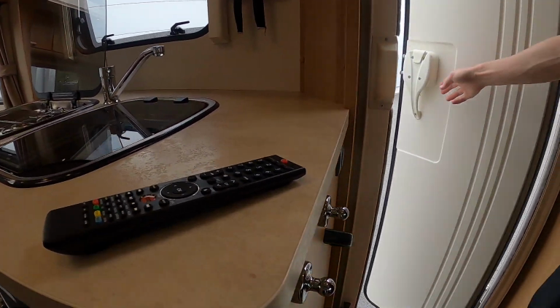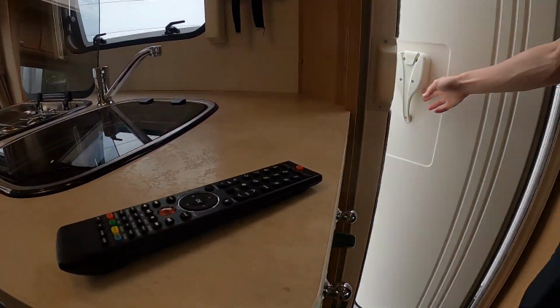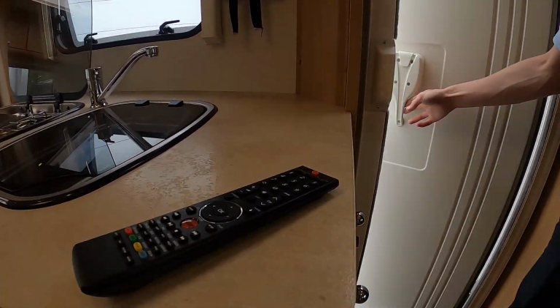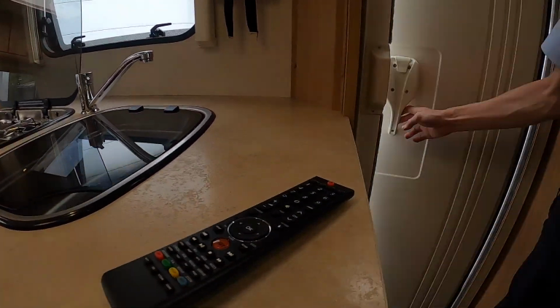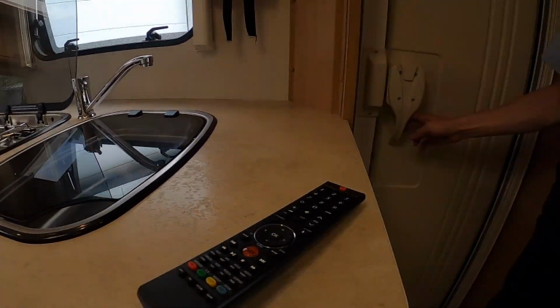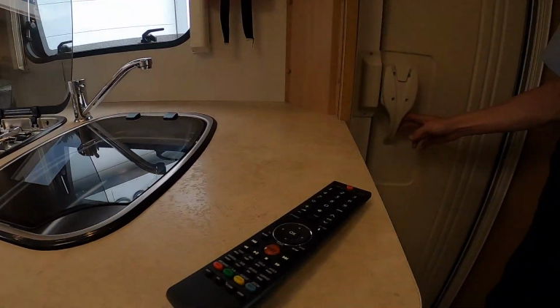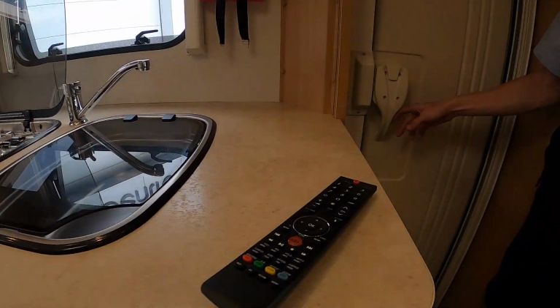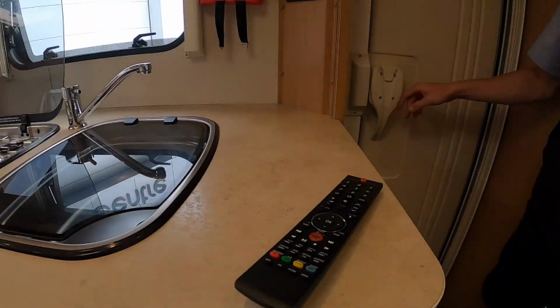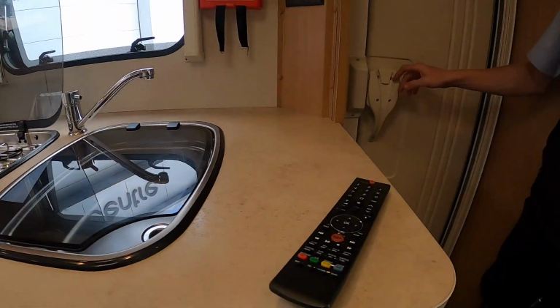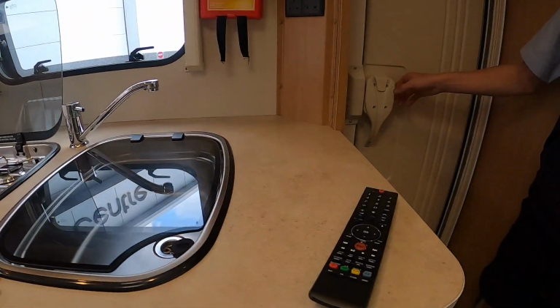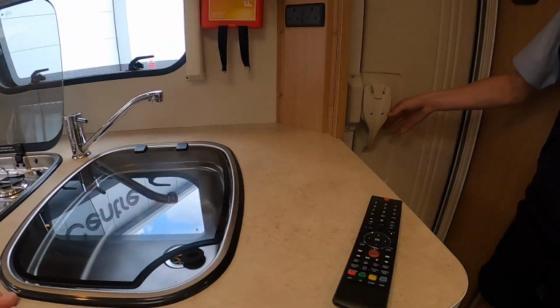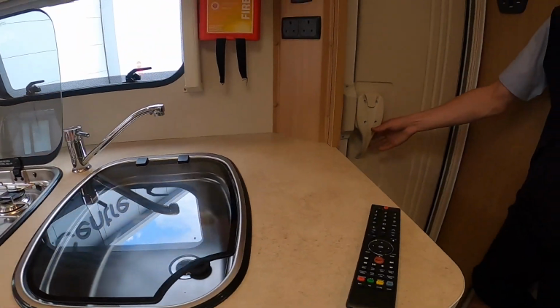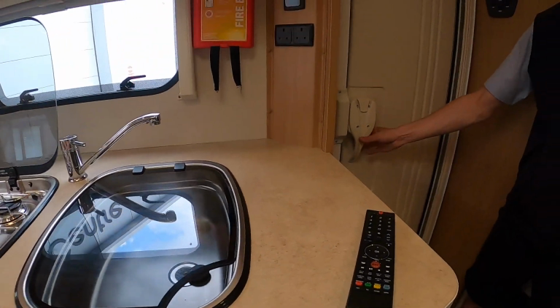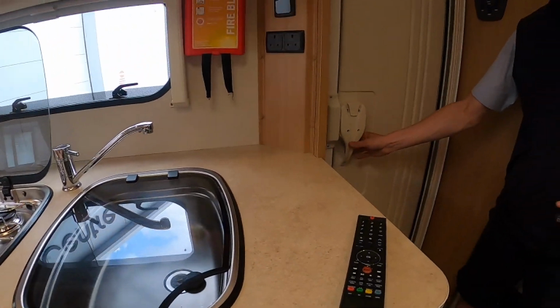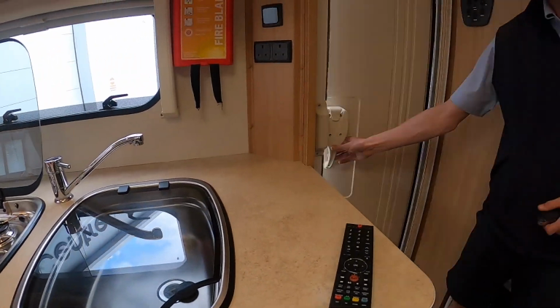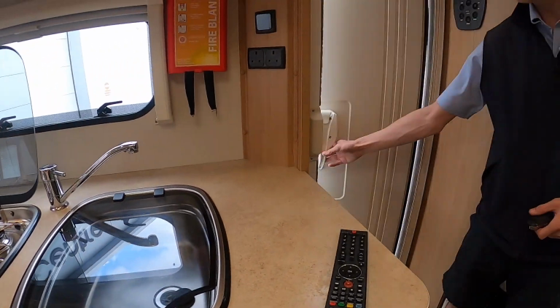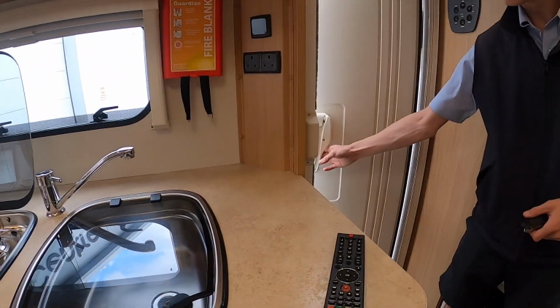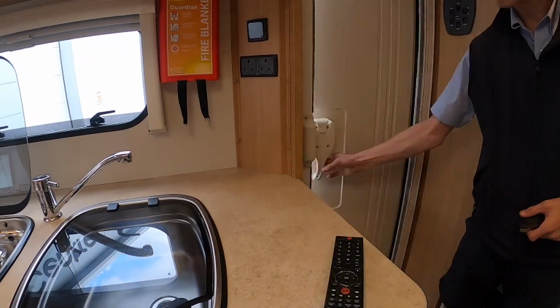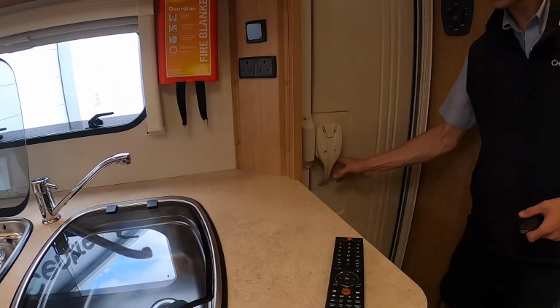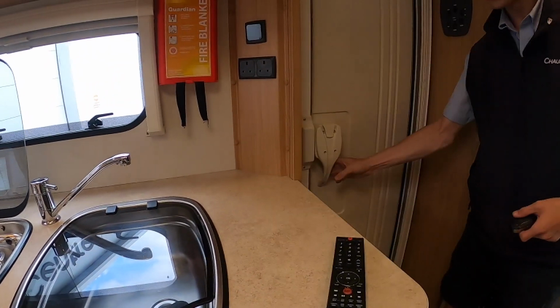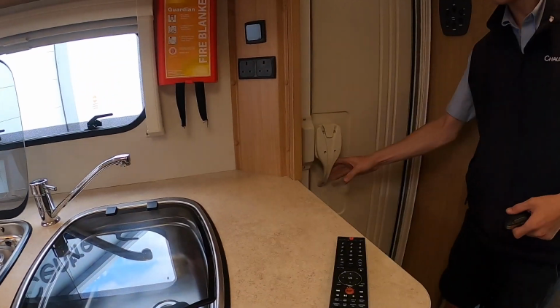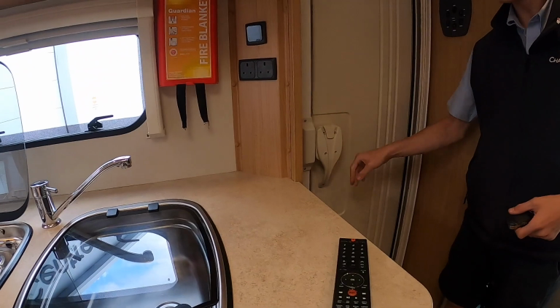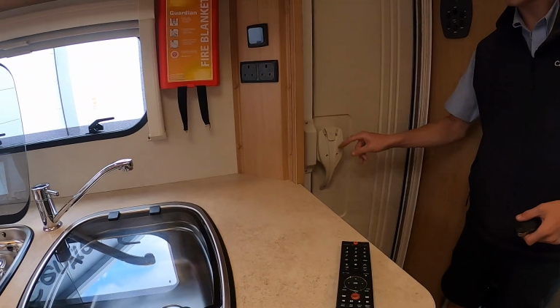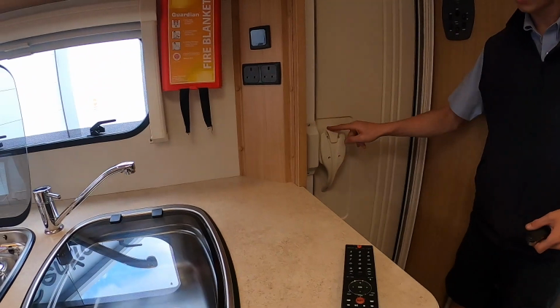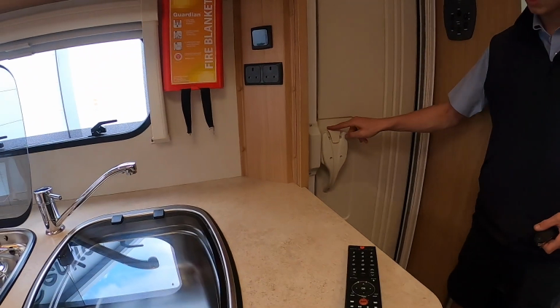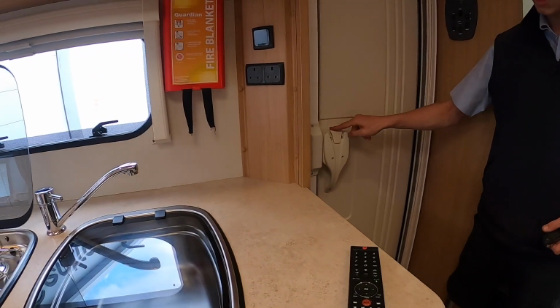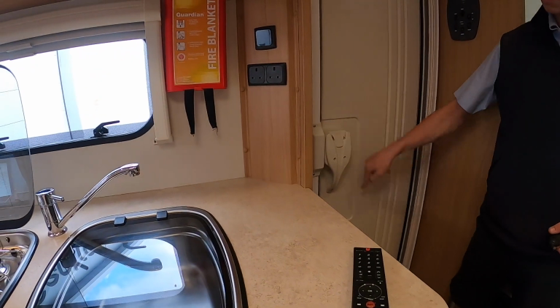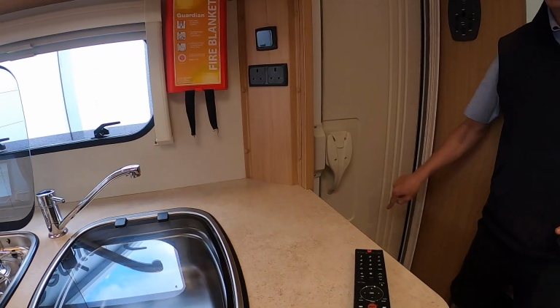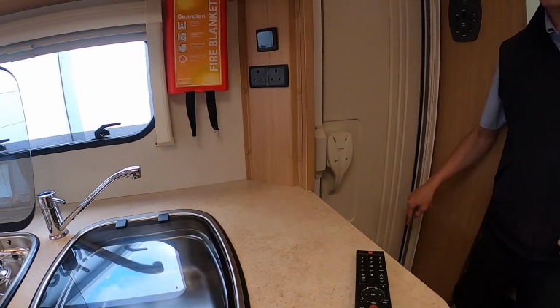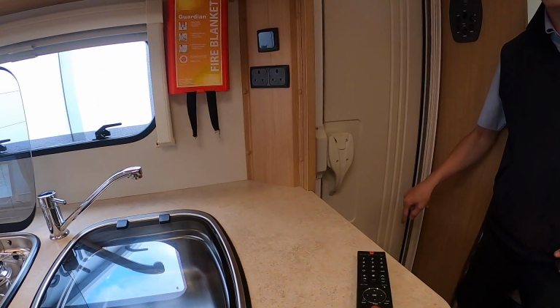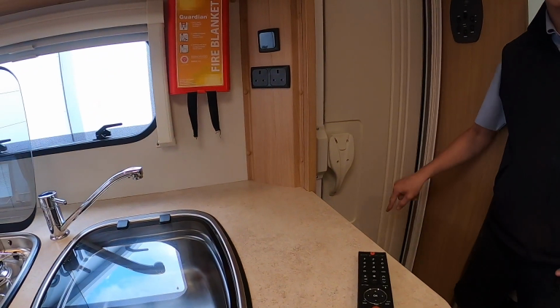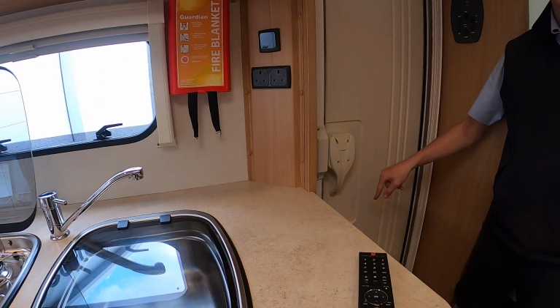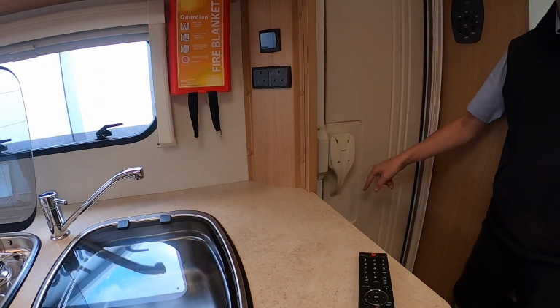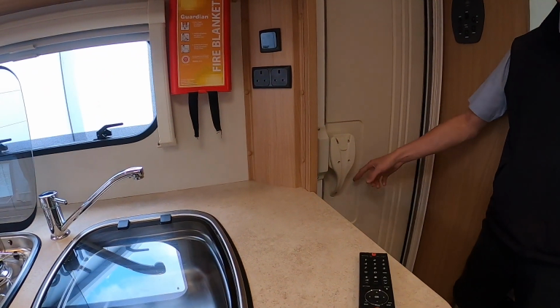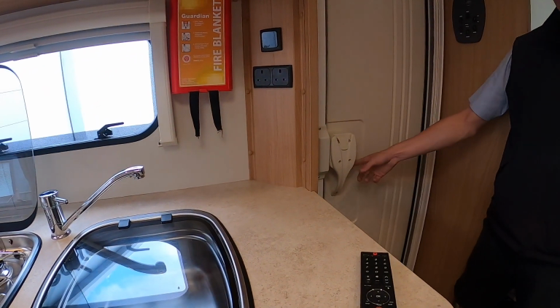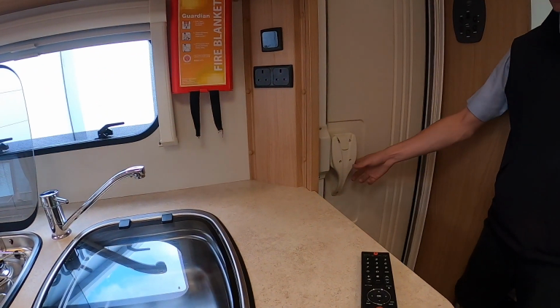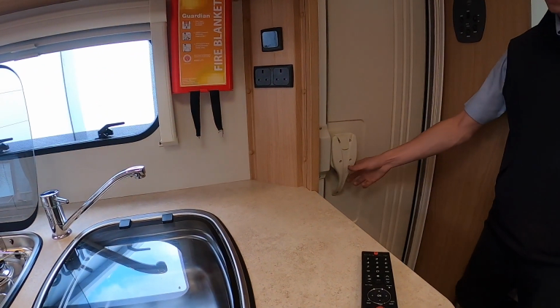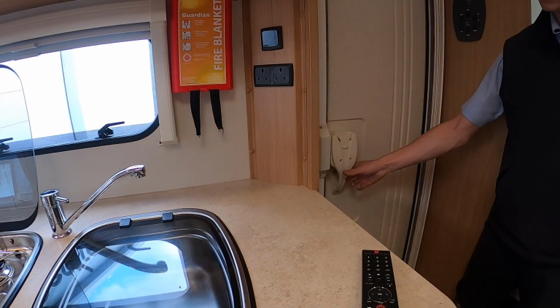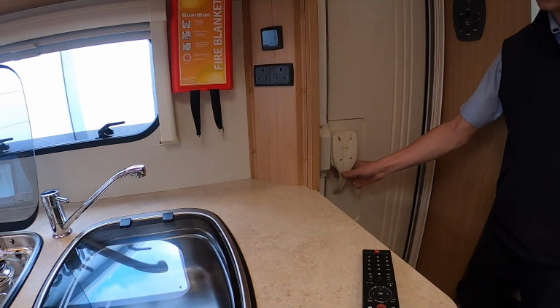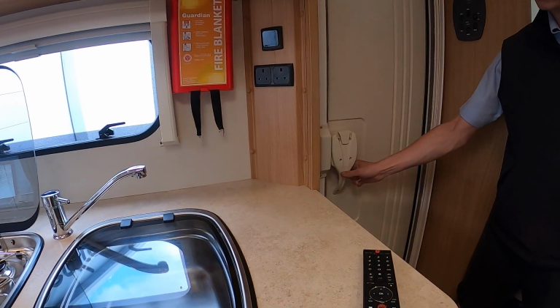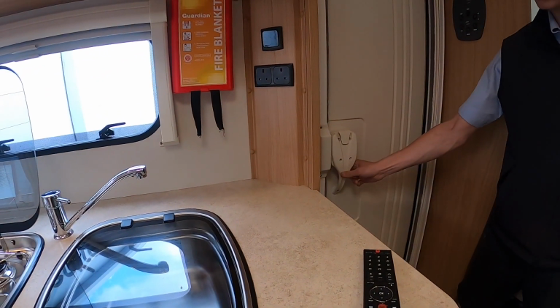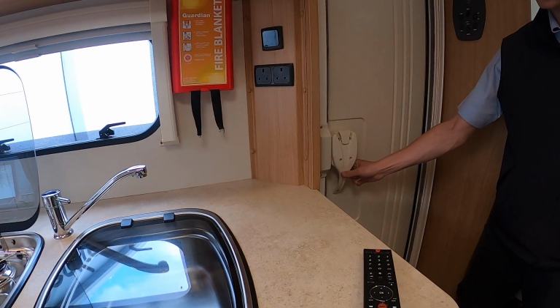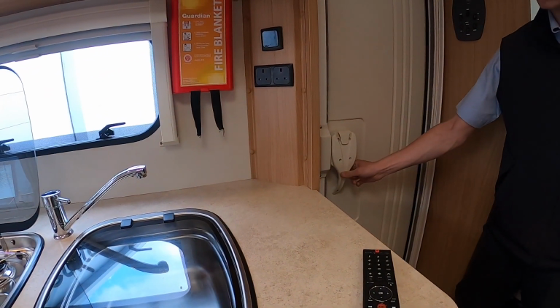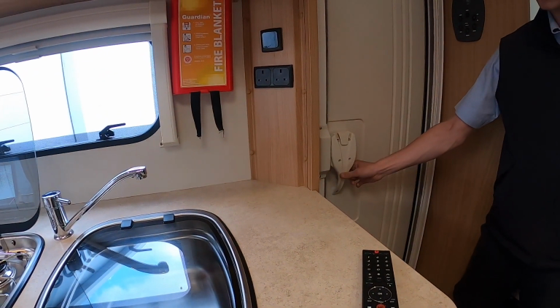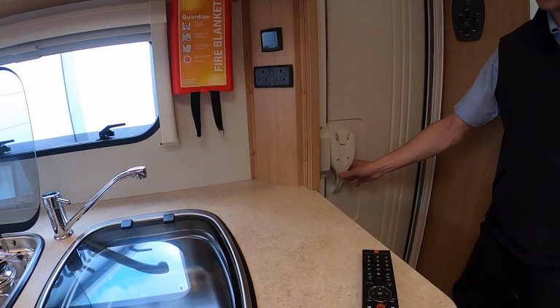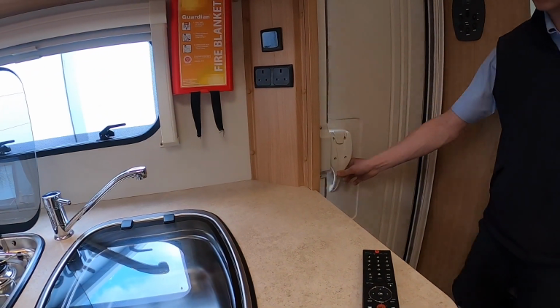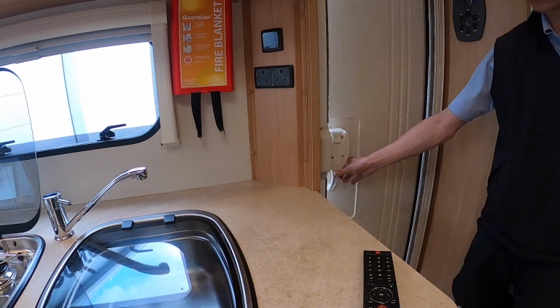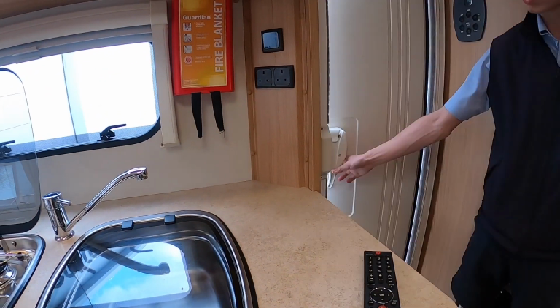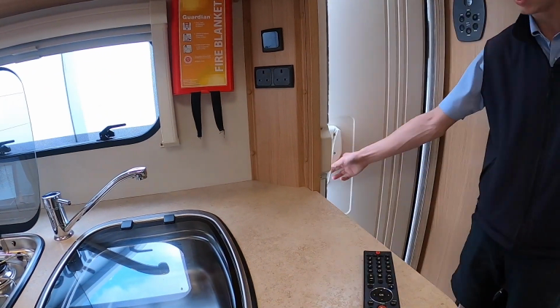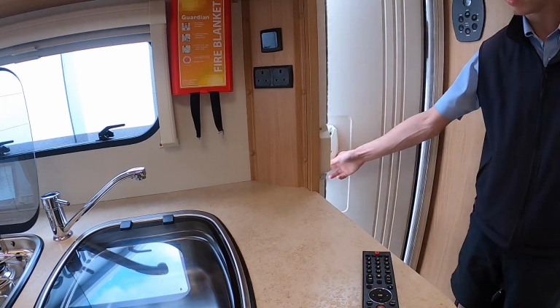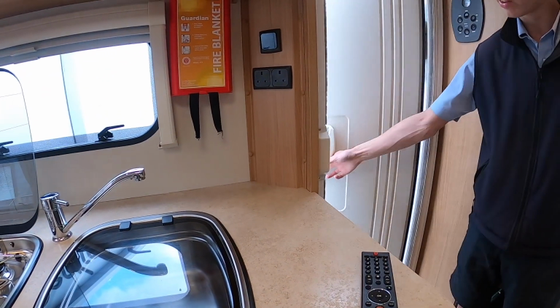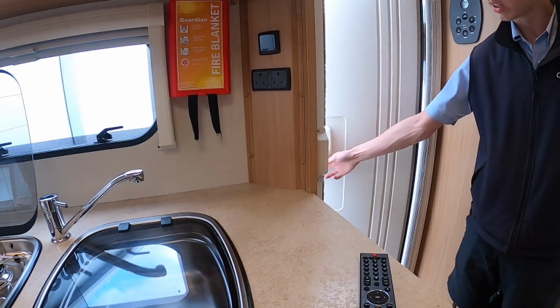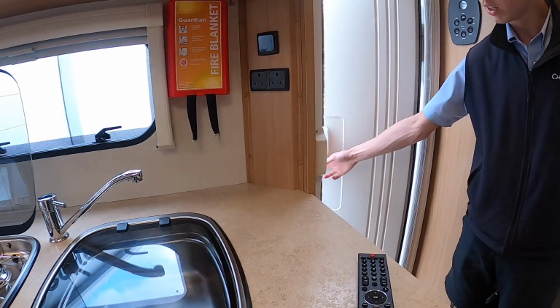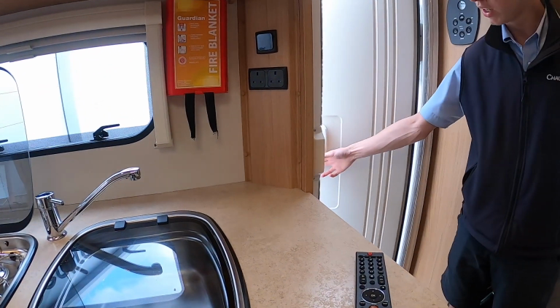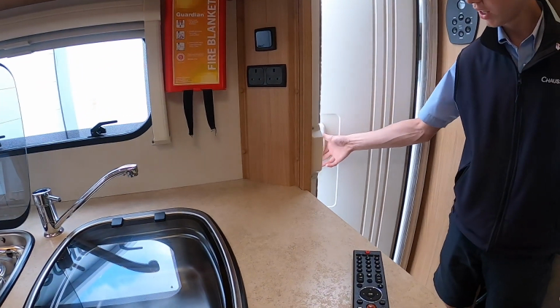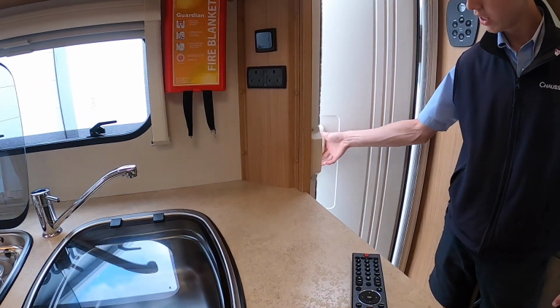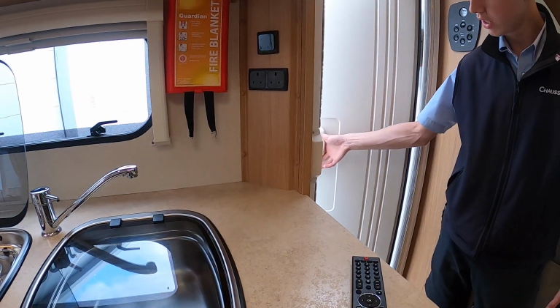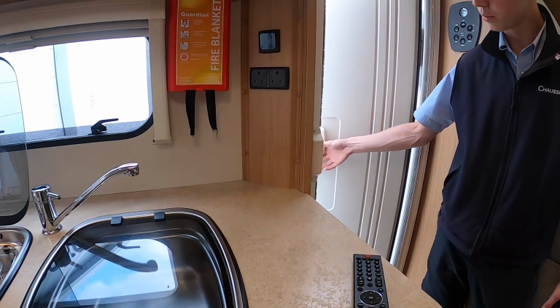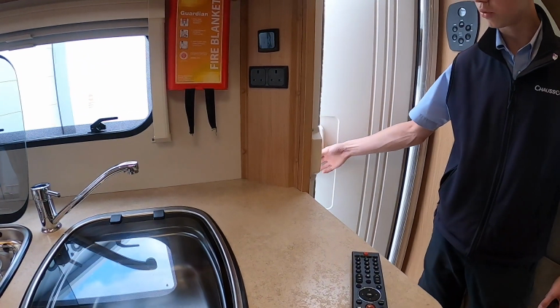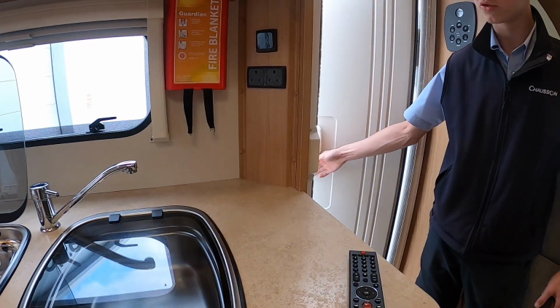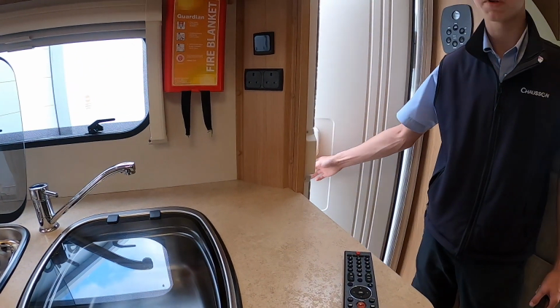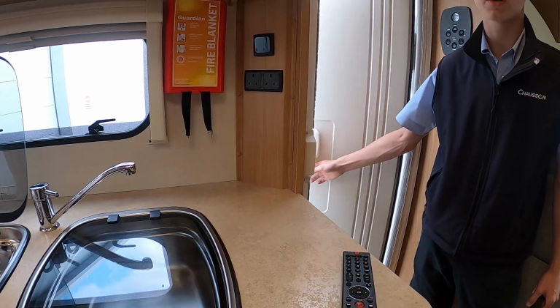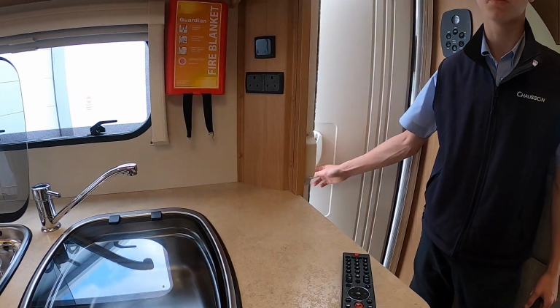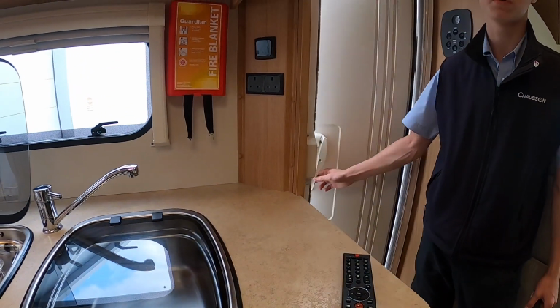To lock the door, simply shut the door, push the catch down and then as soon as you go for the lever it'll push back up.